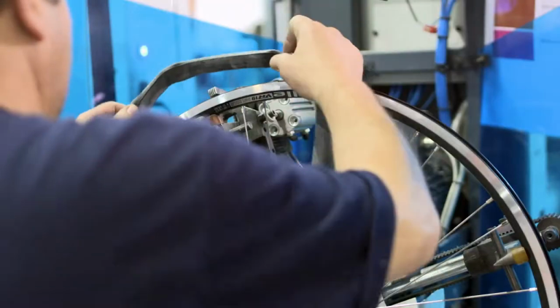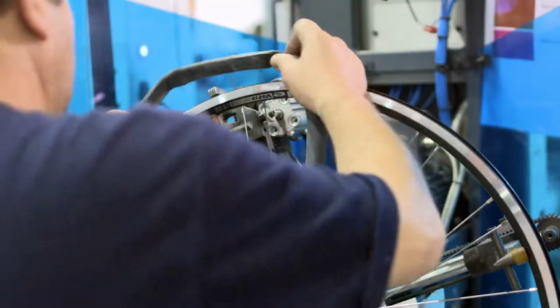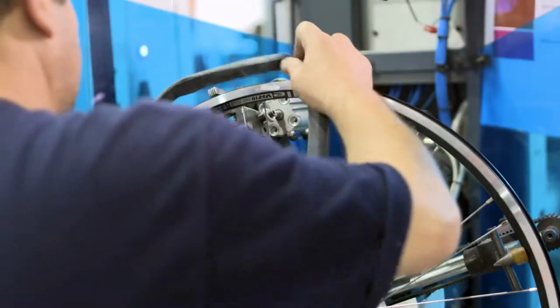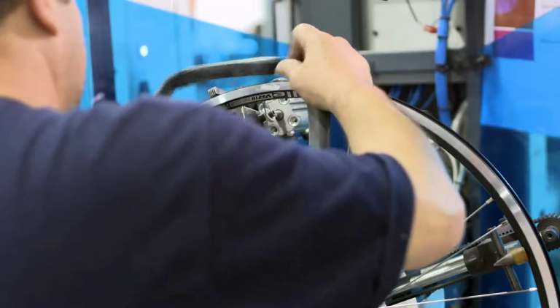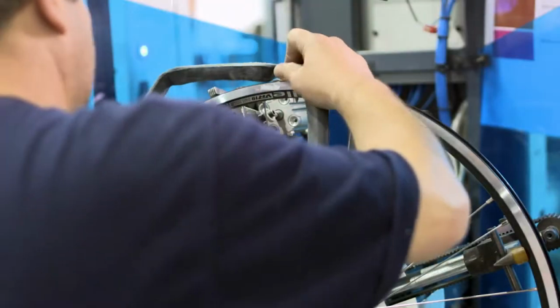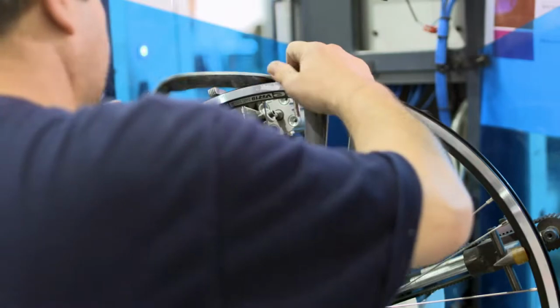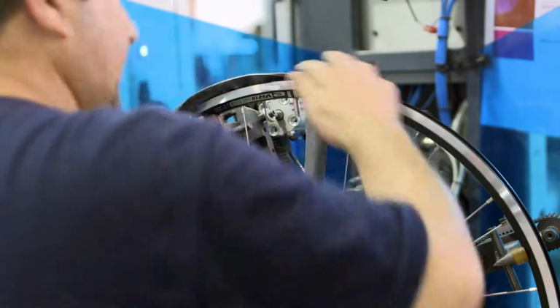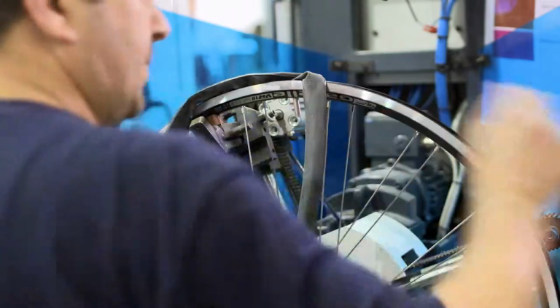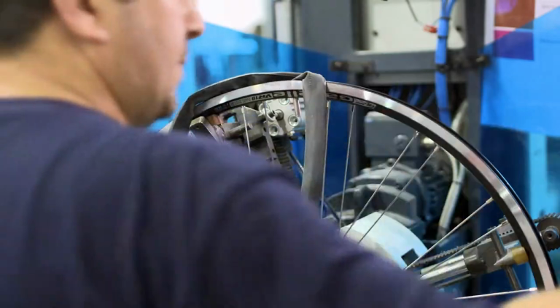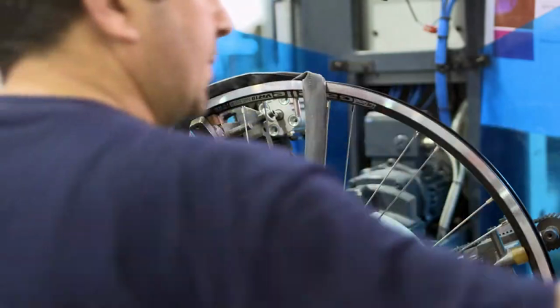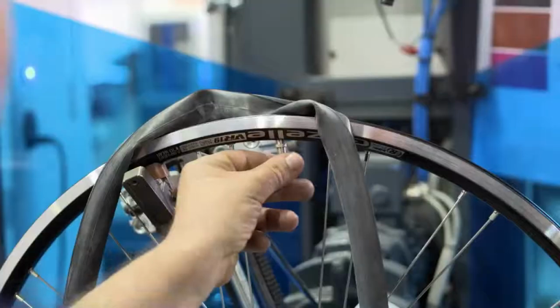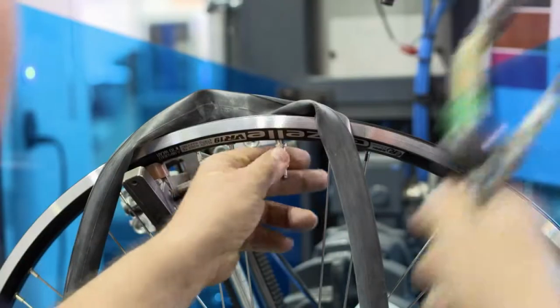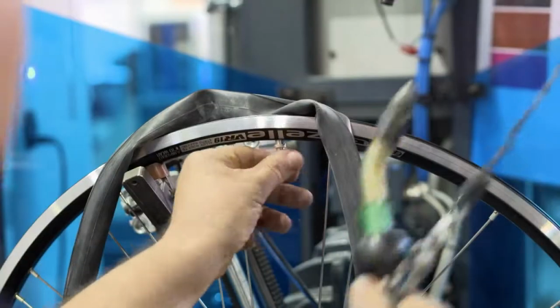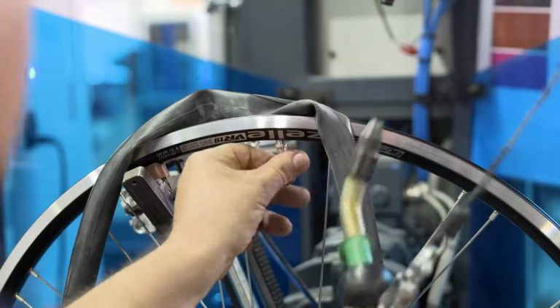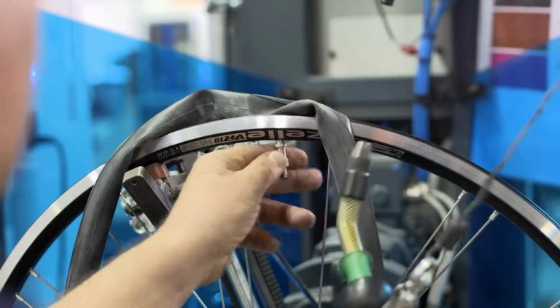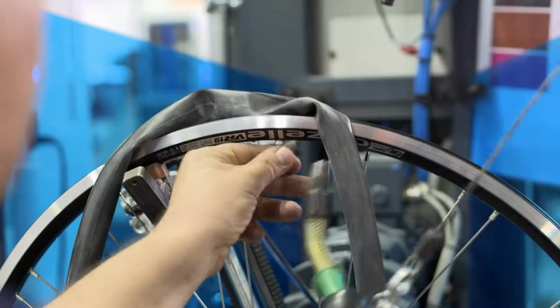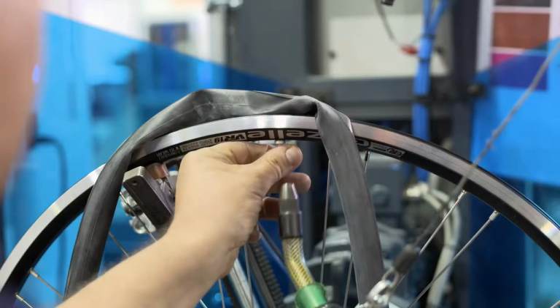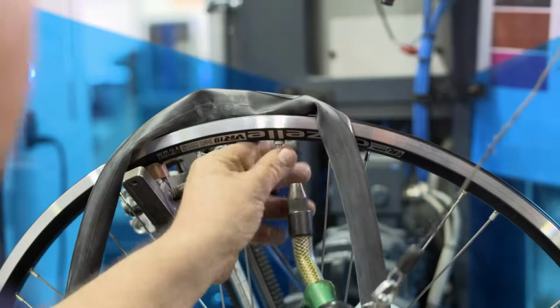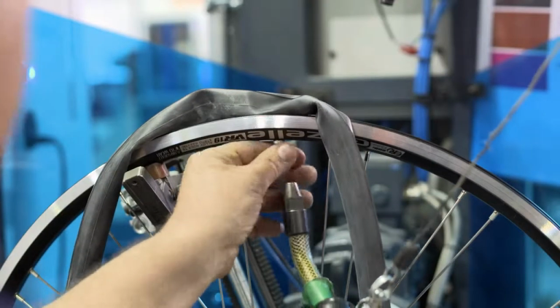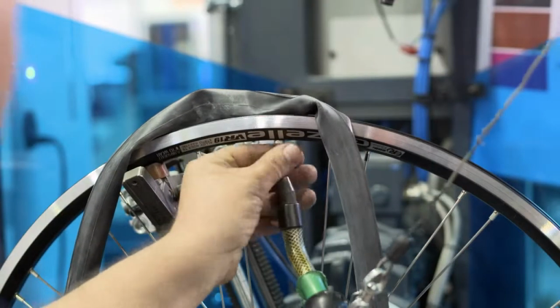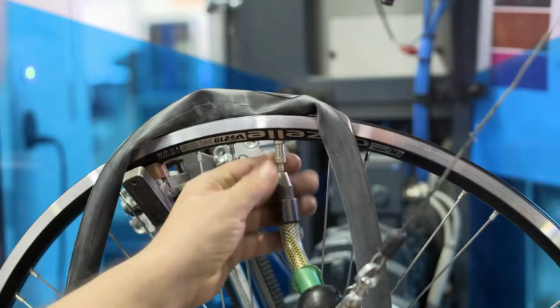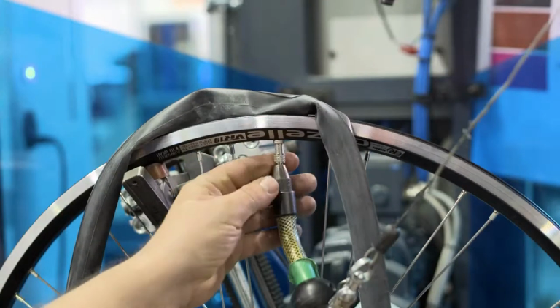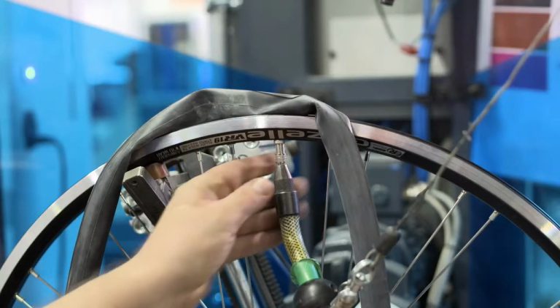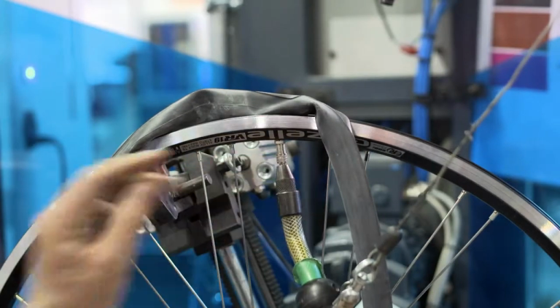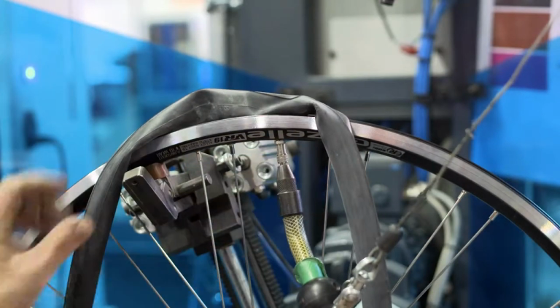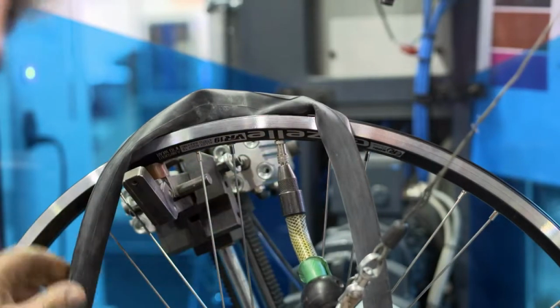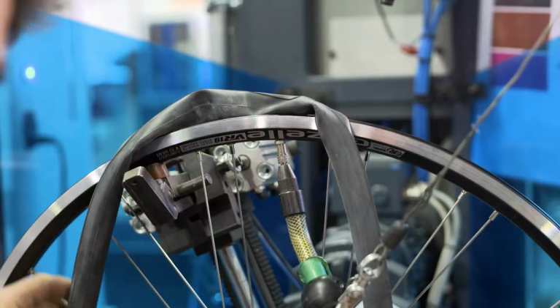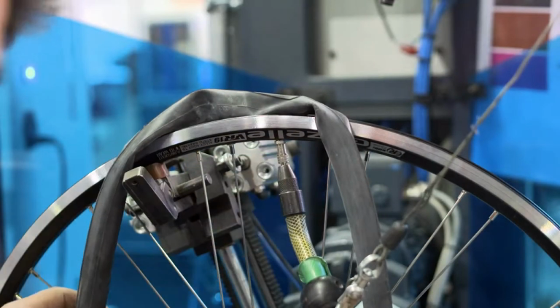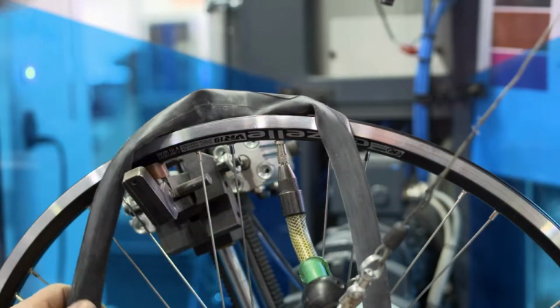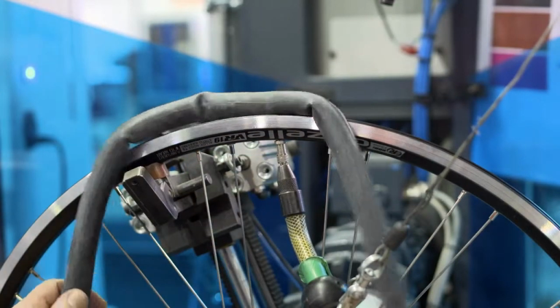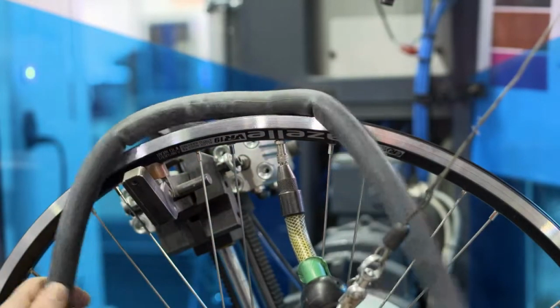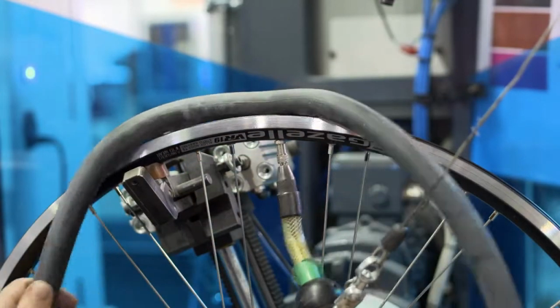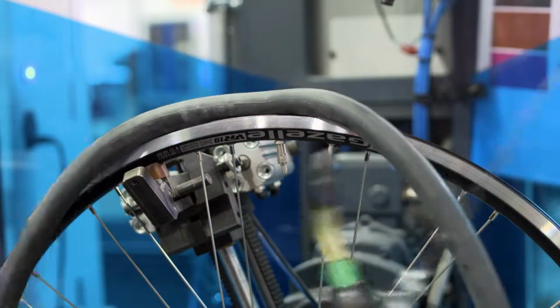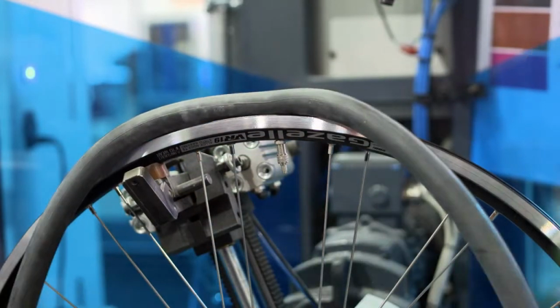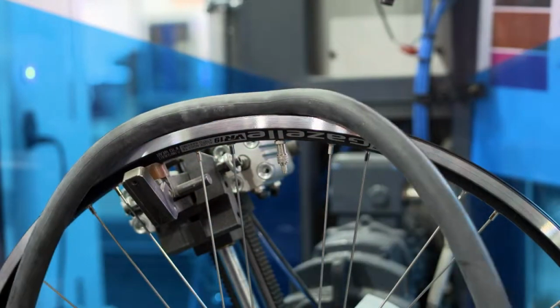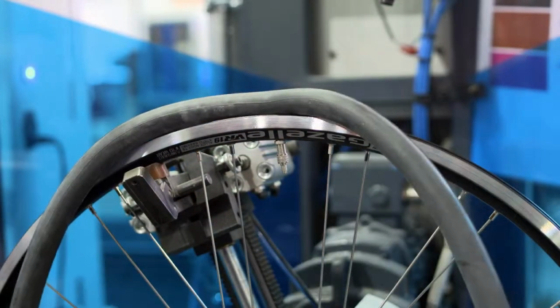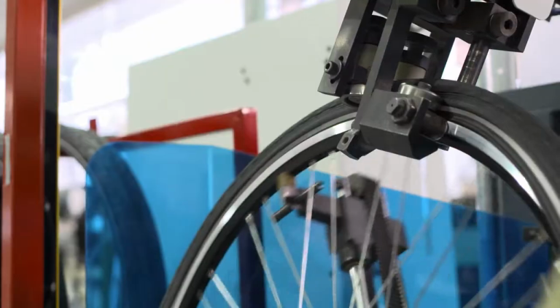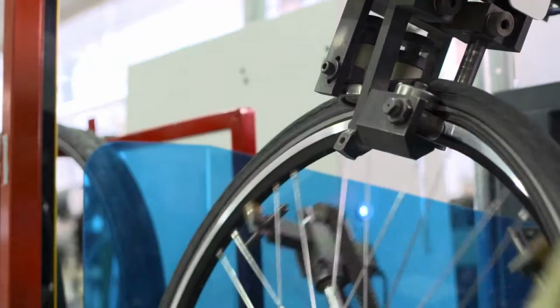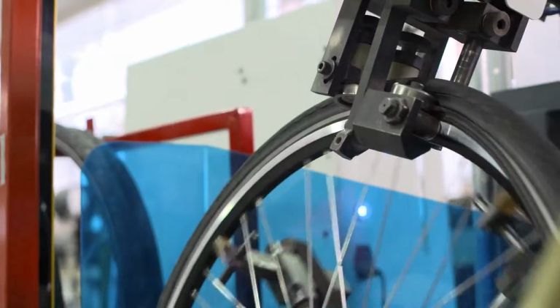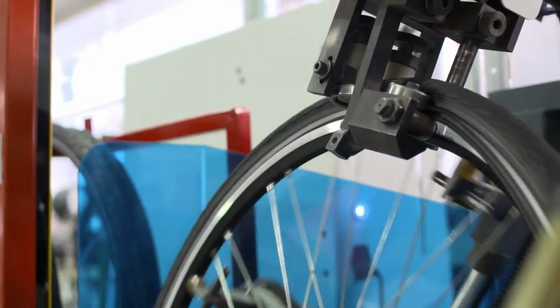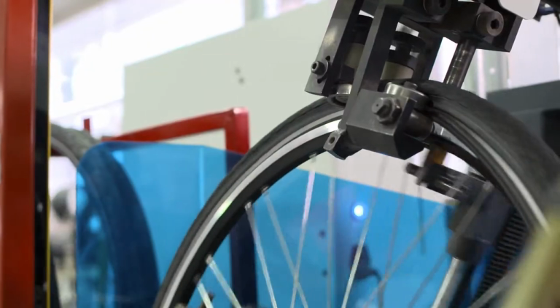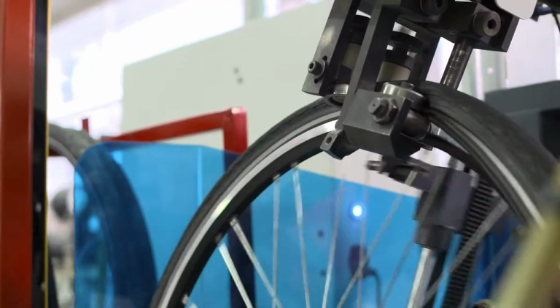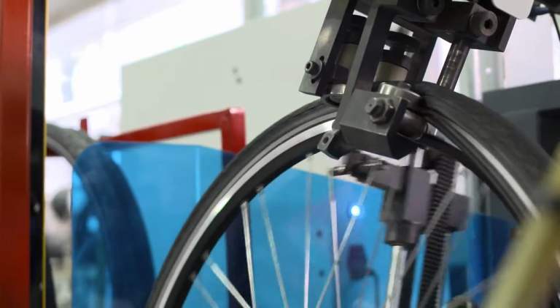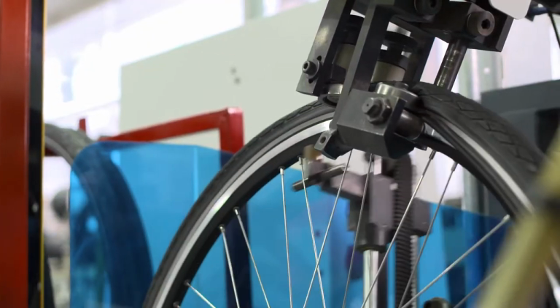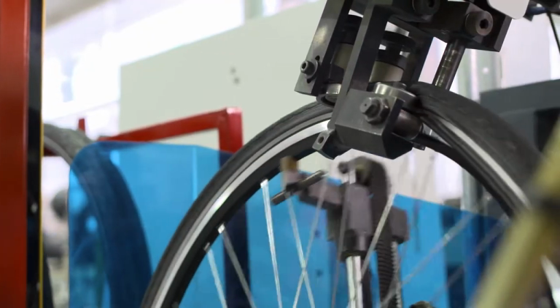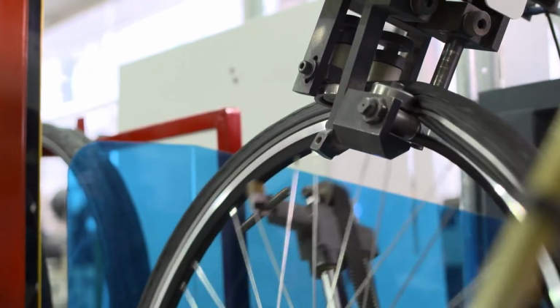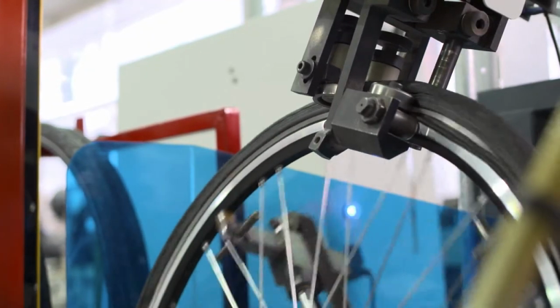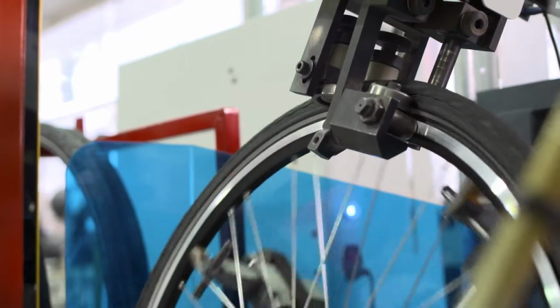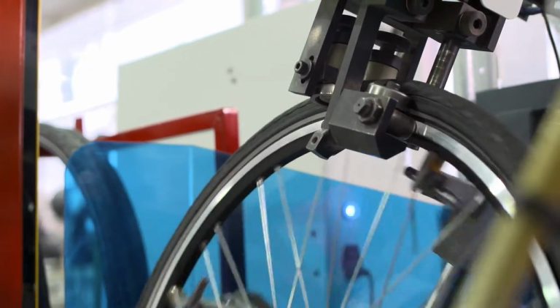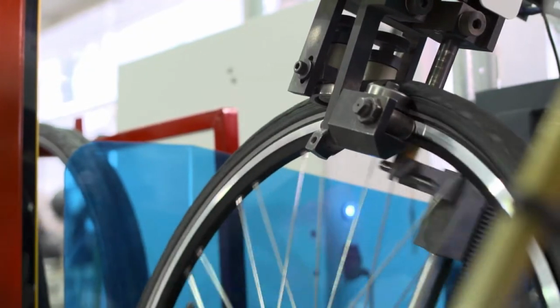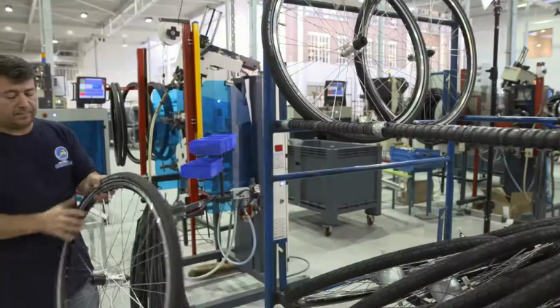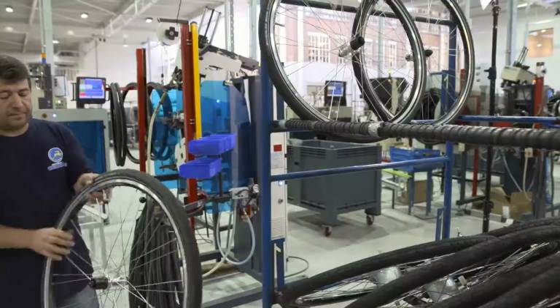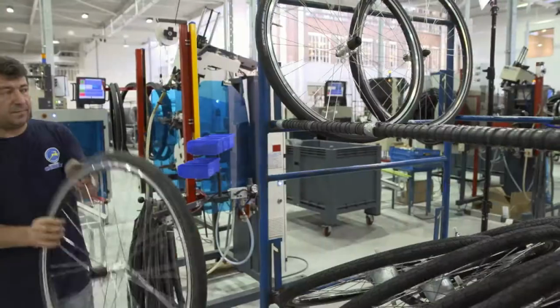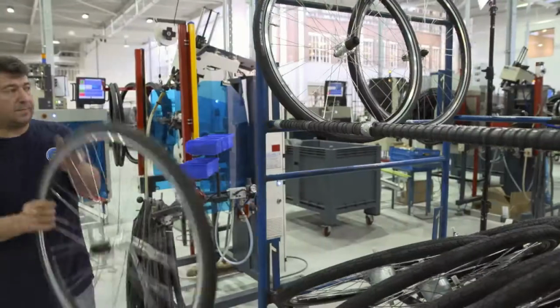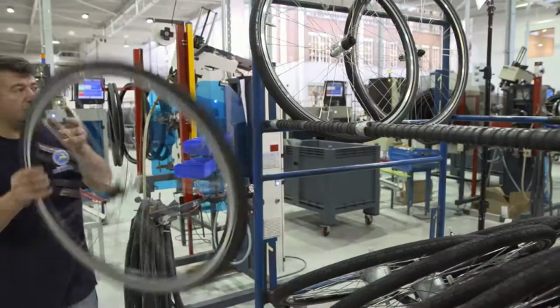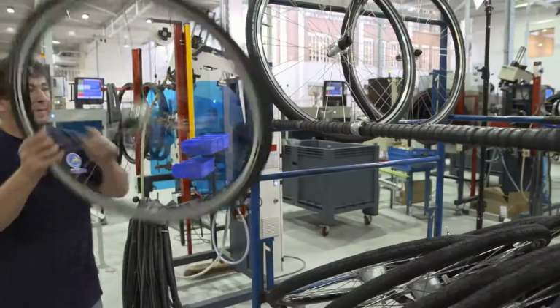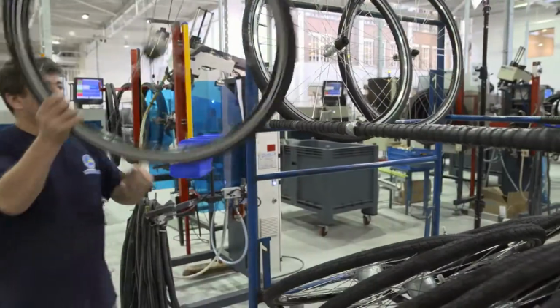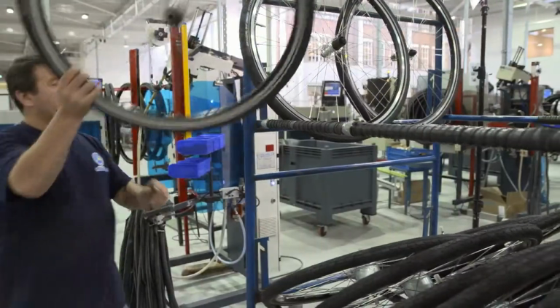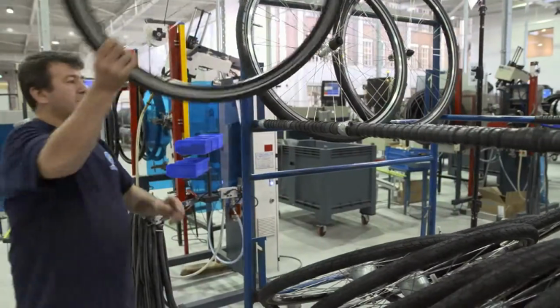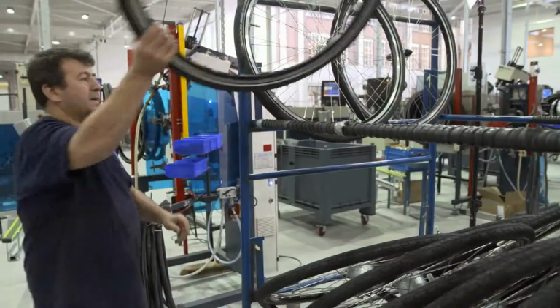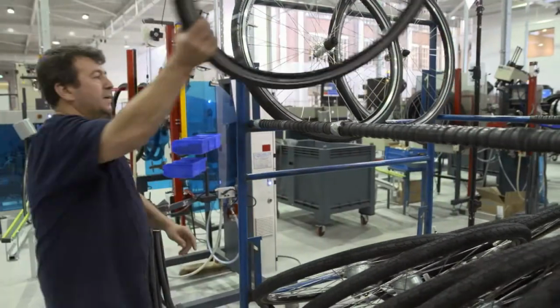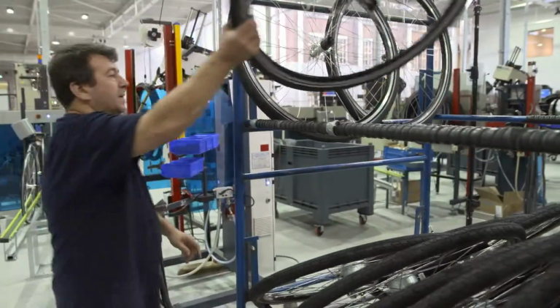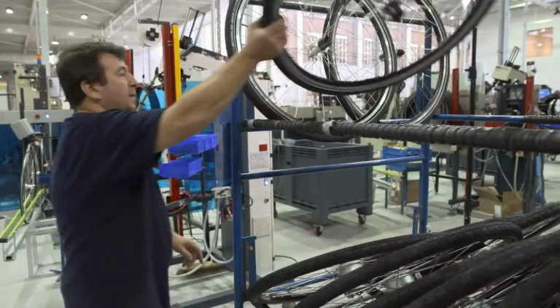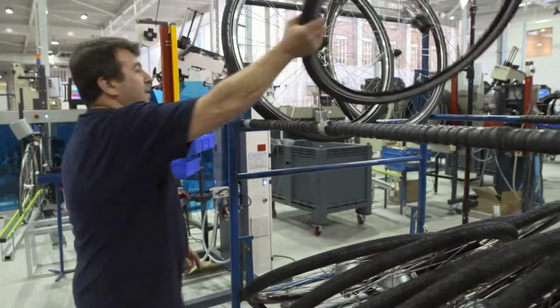The final step, of course, is the tyre. Pump up the inner tube, fit the tyre, and it's good to go.